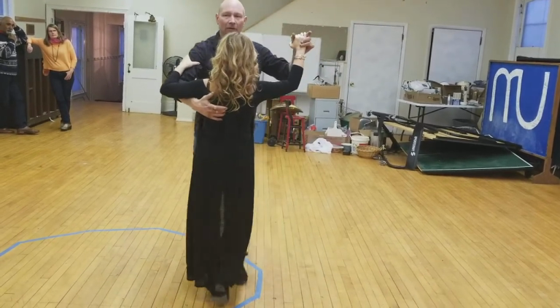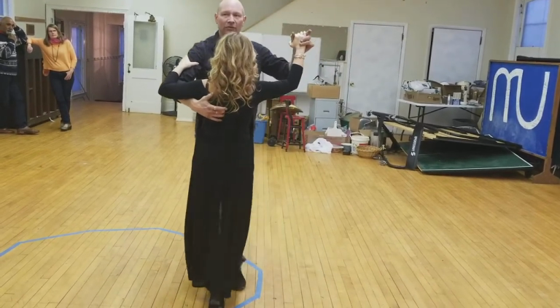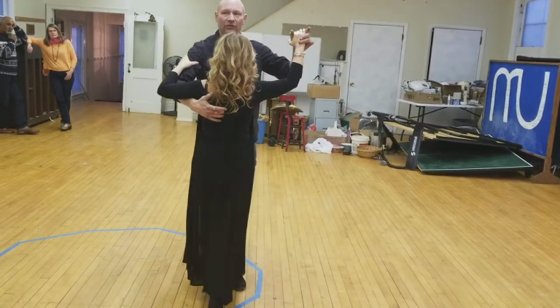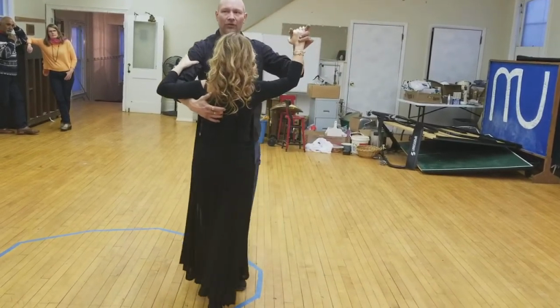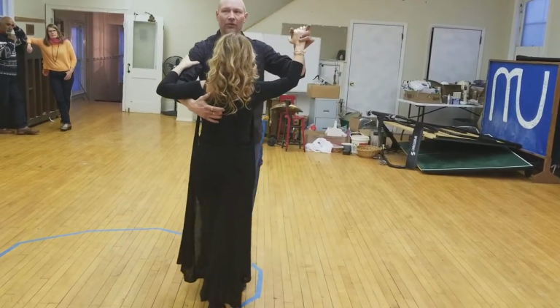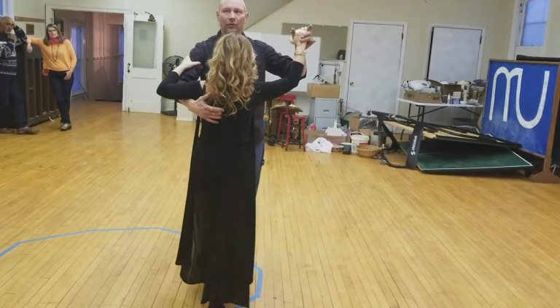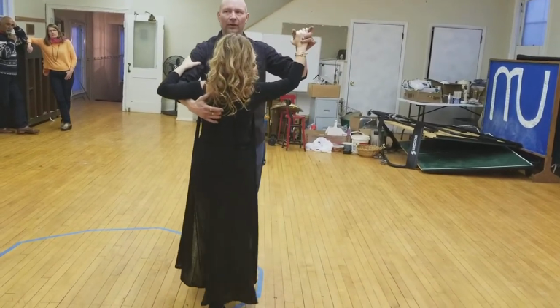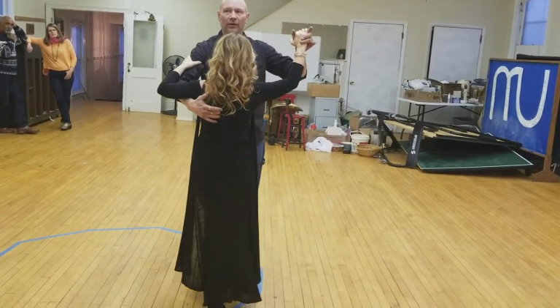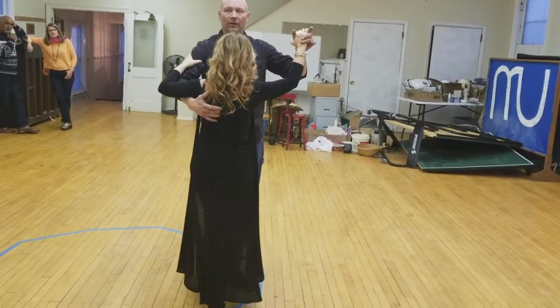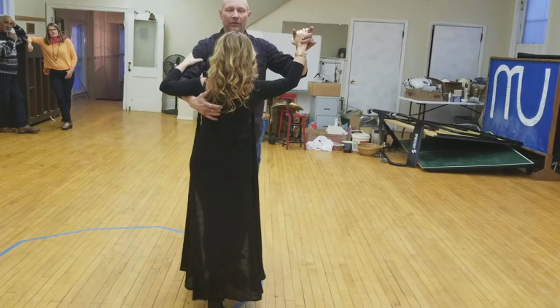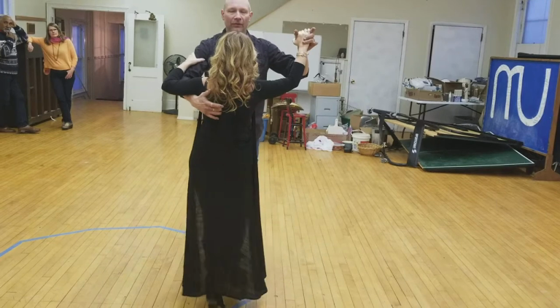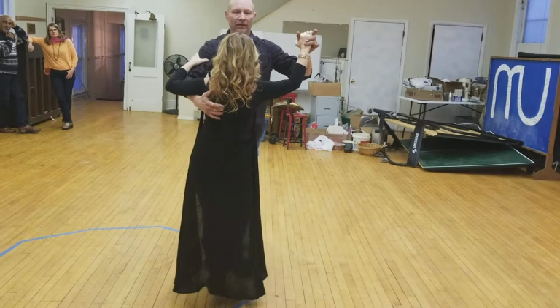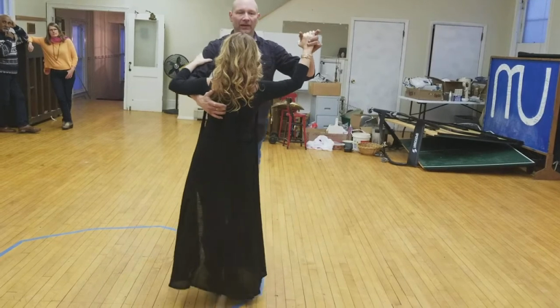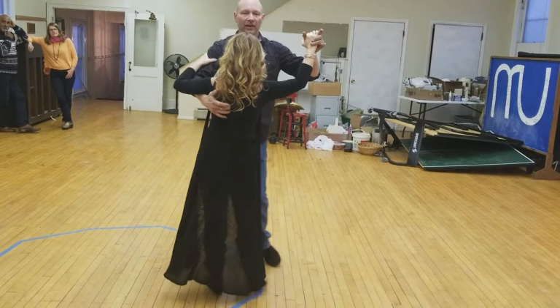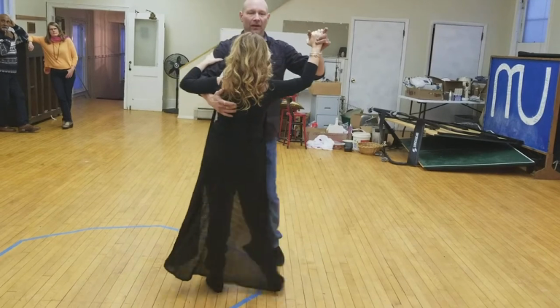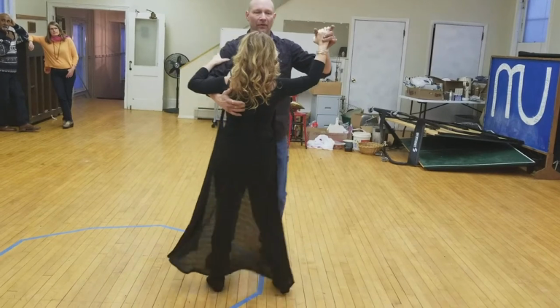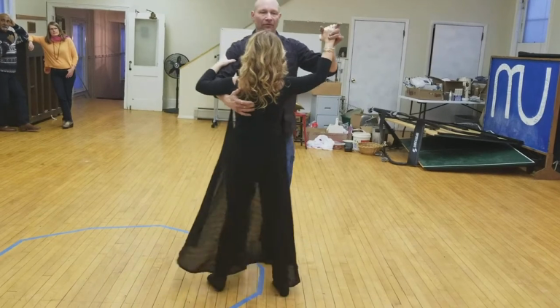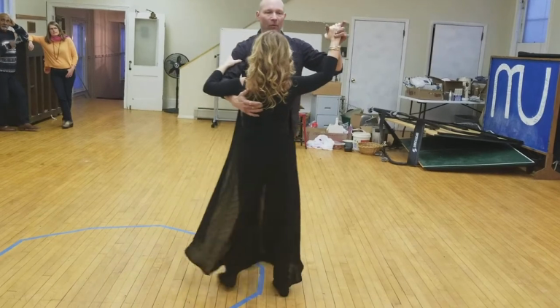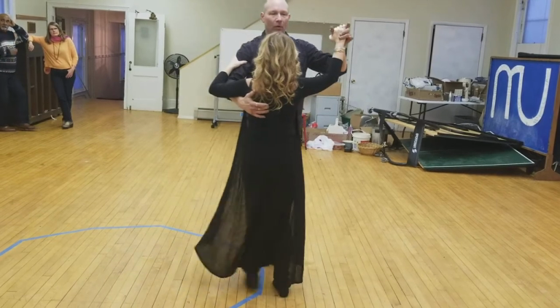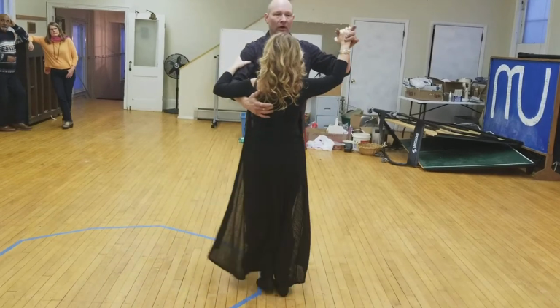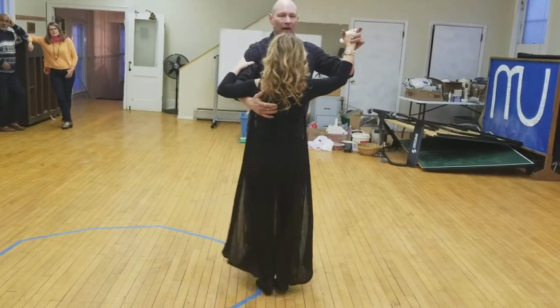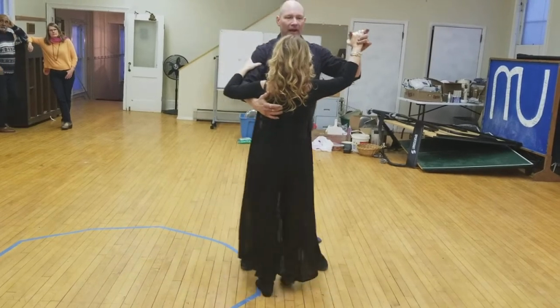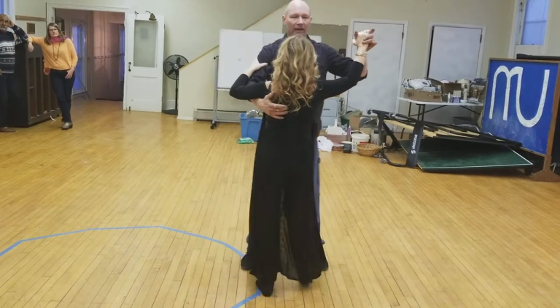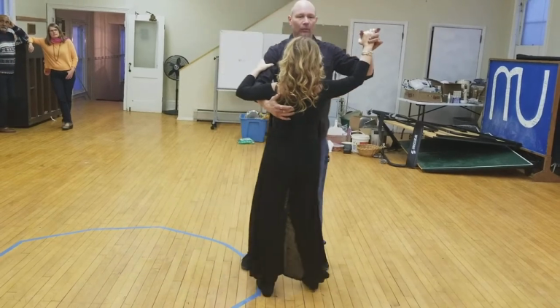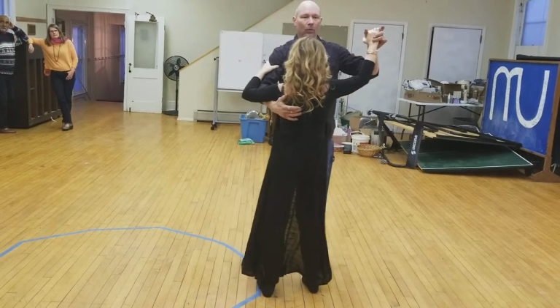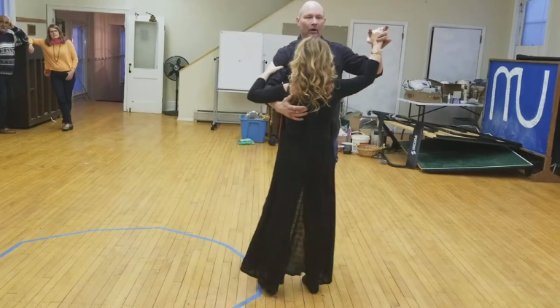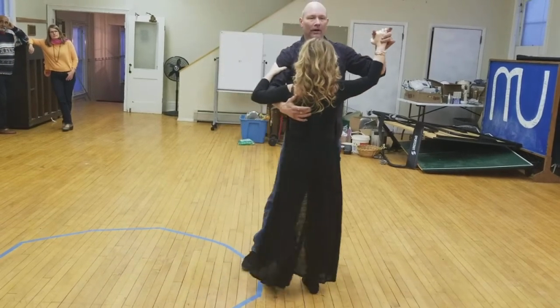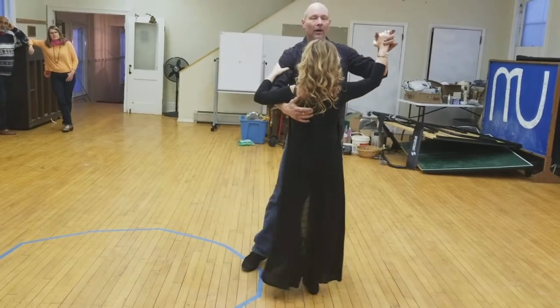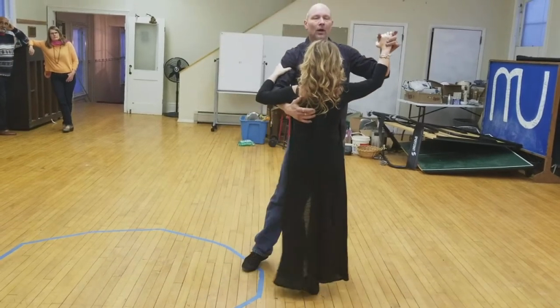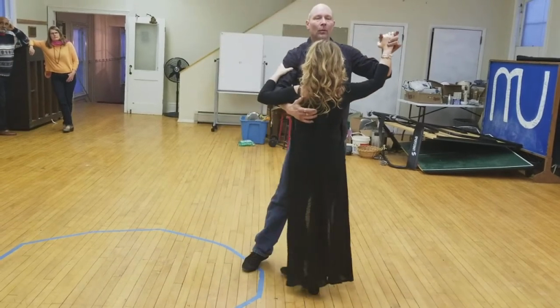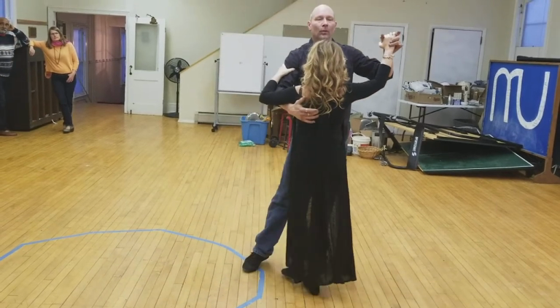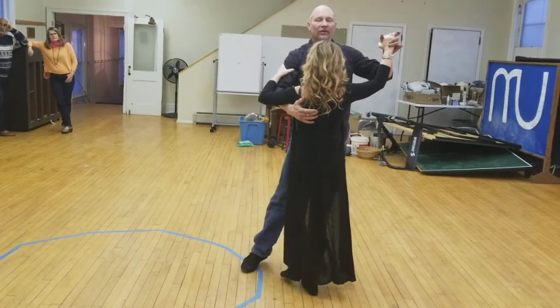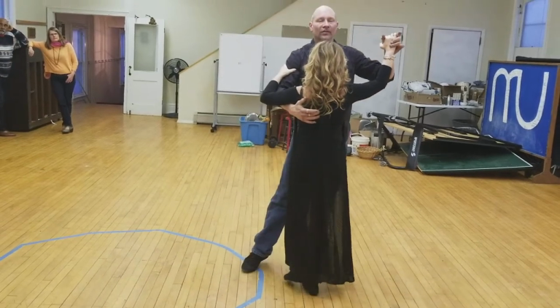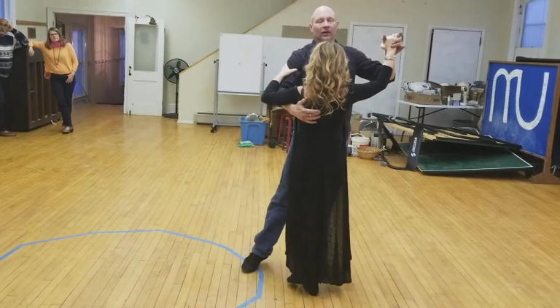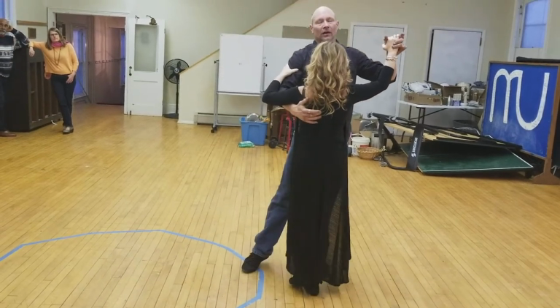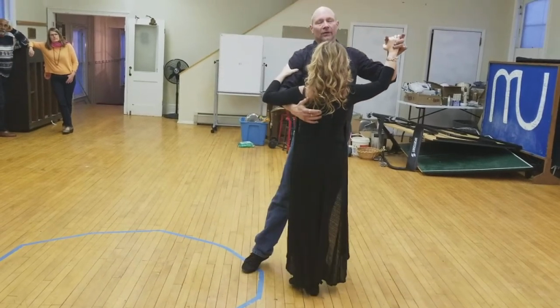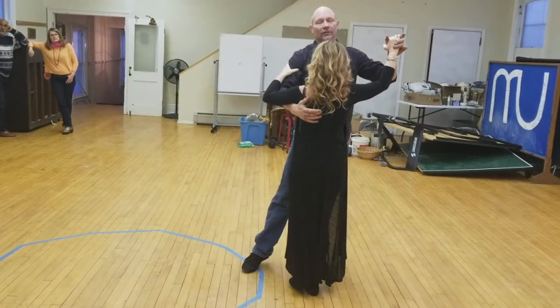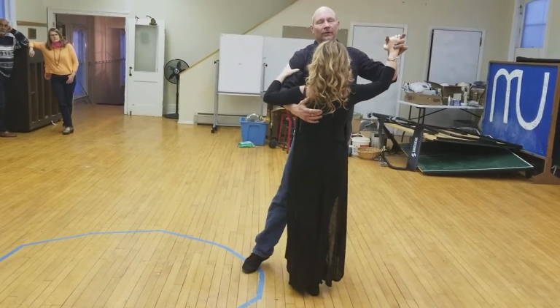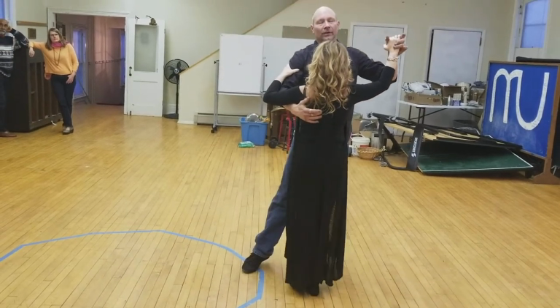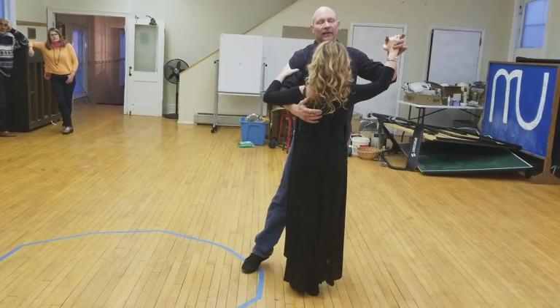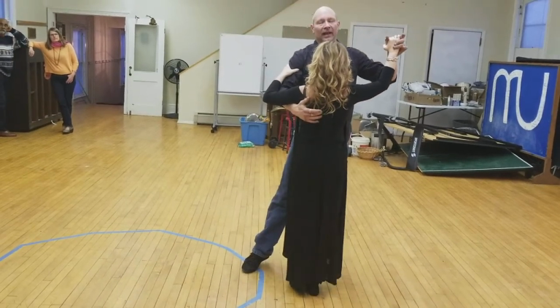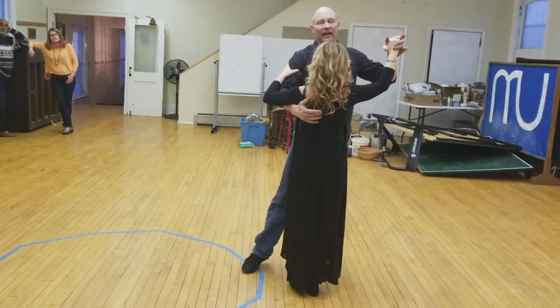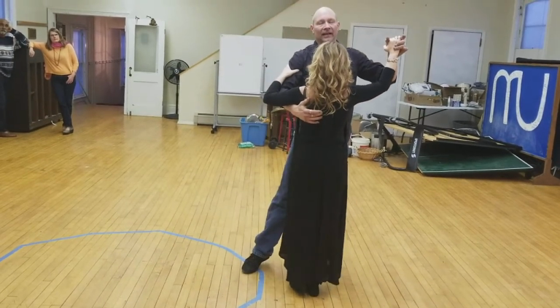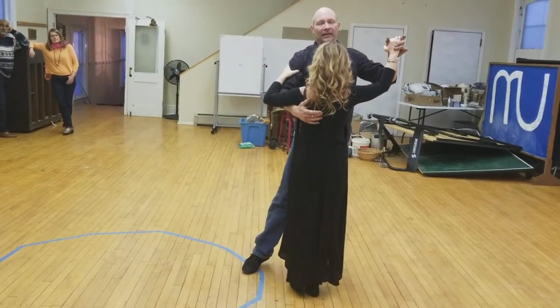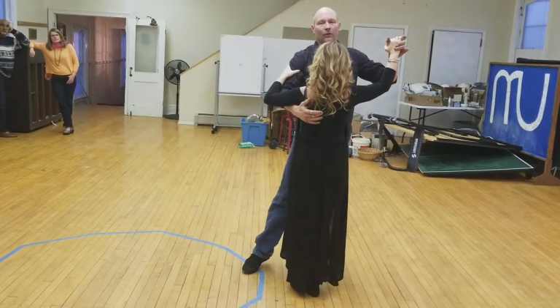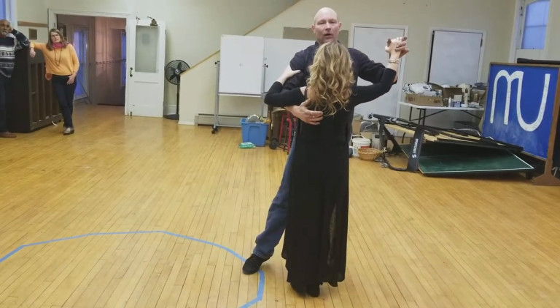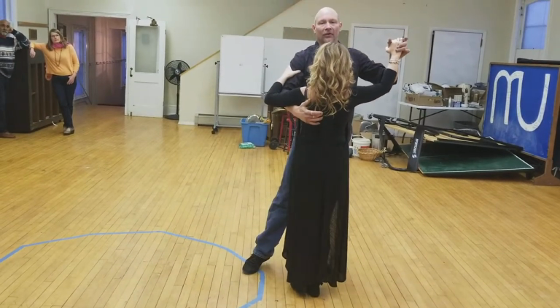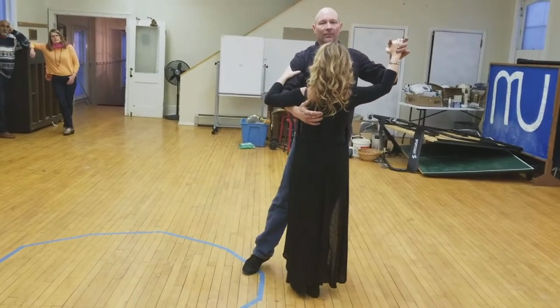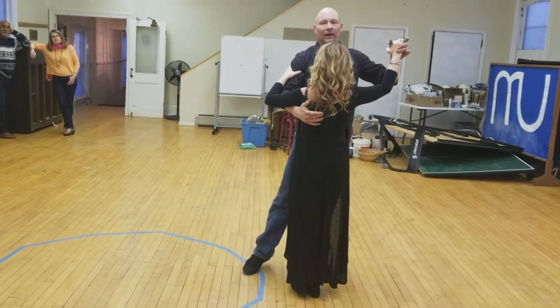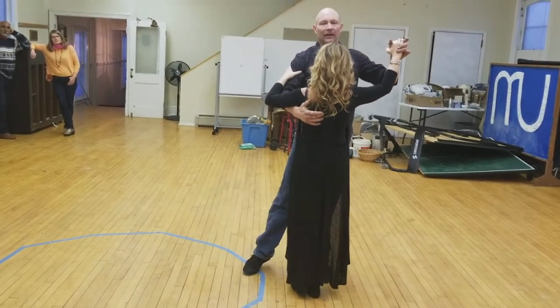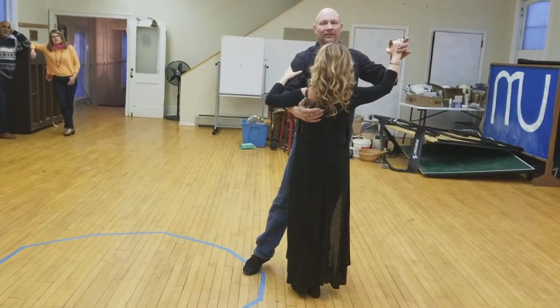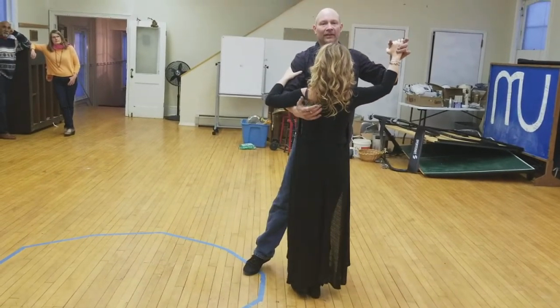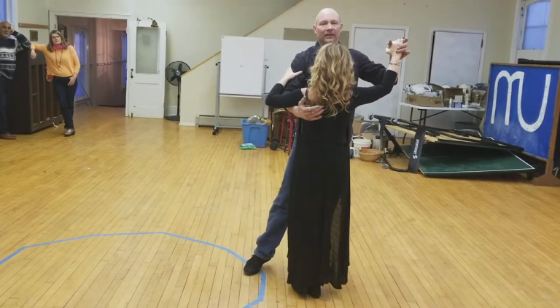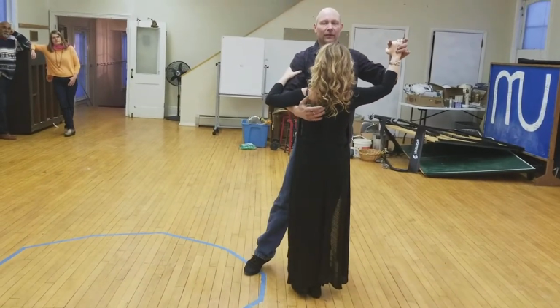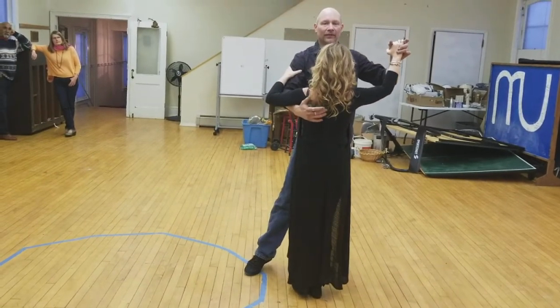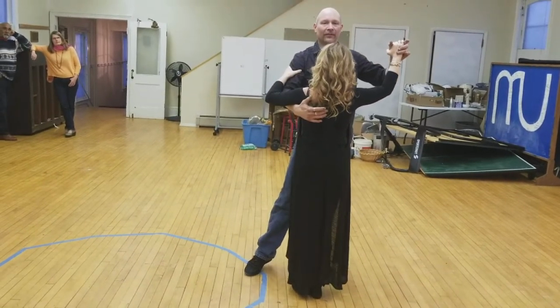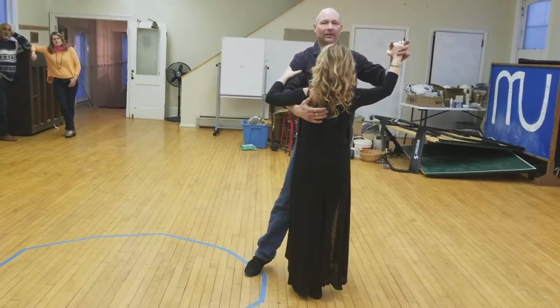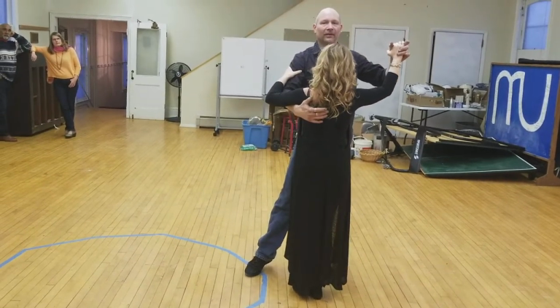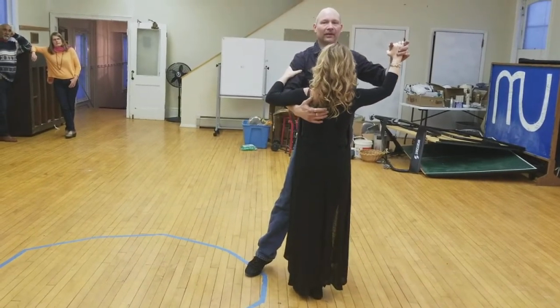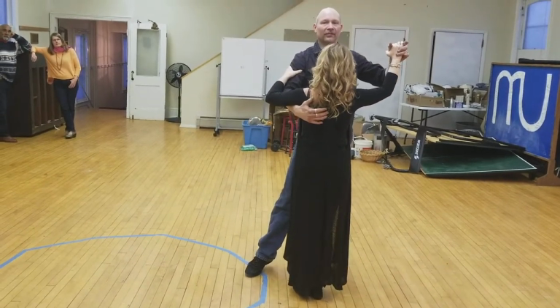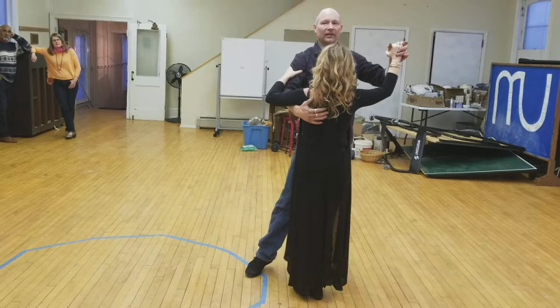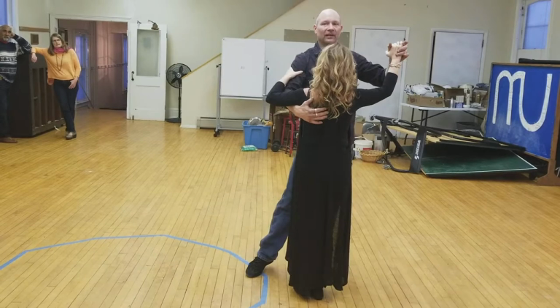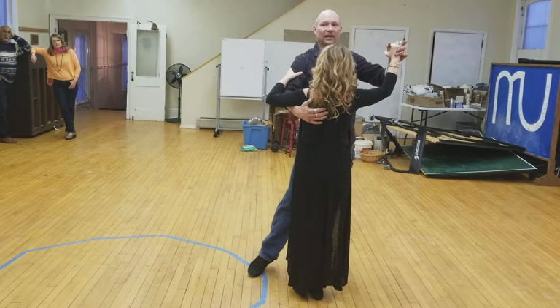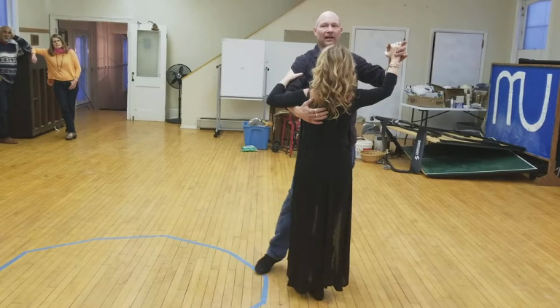I'm having my partner step straight into me, and I'm stepping straight into my partner. We started off doing adding a cross body lead — a quick five-minute lesson on that.